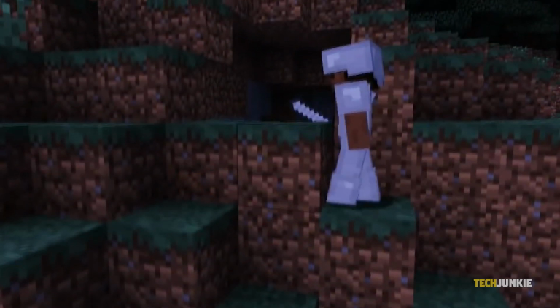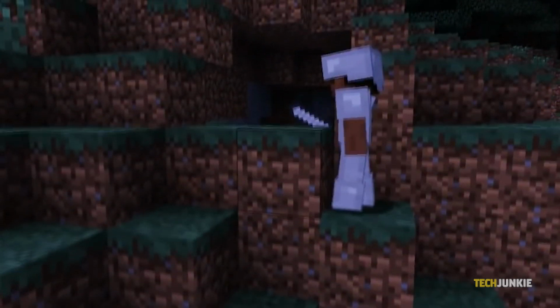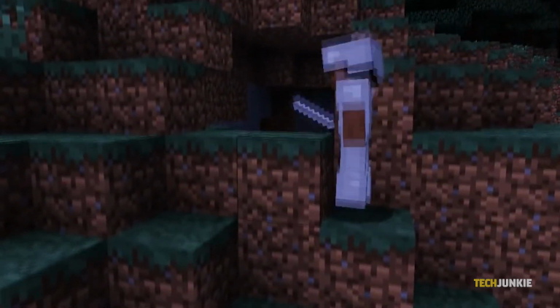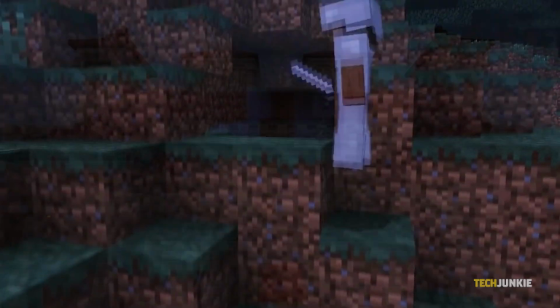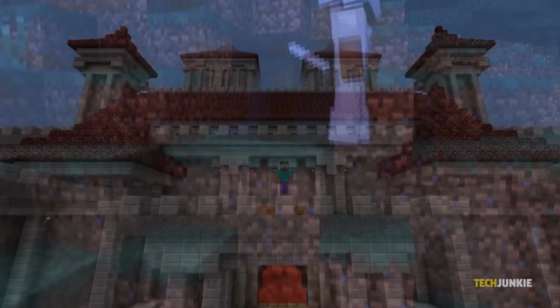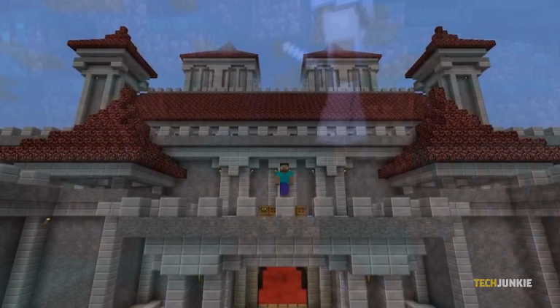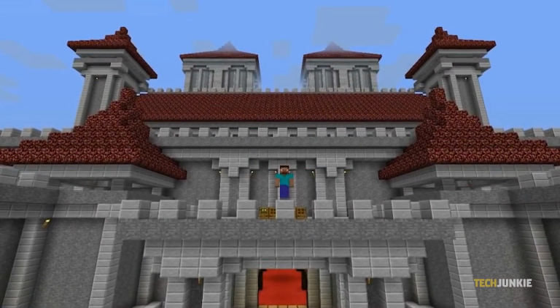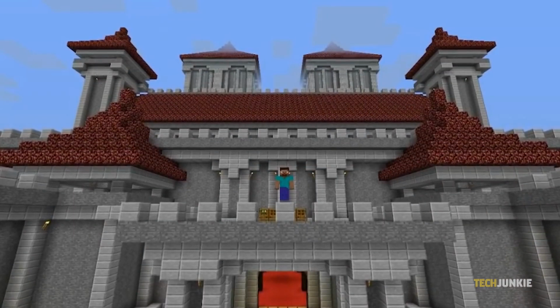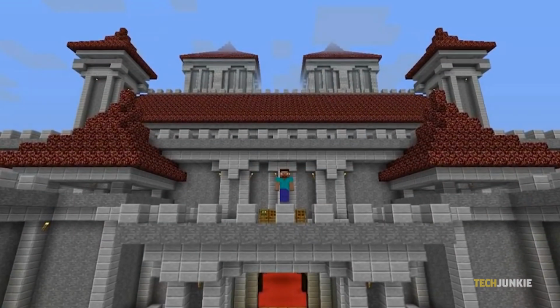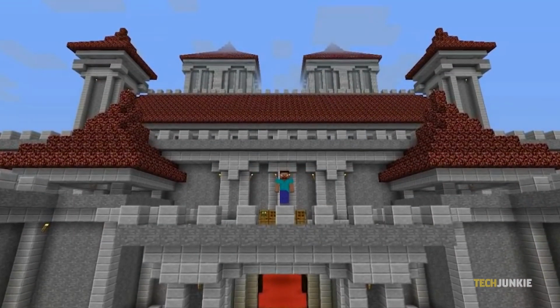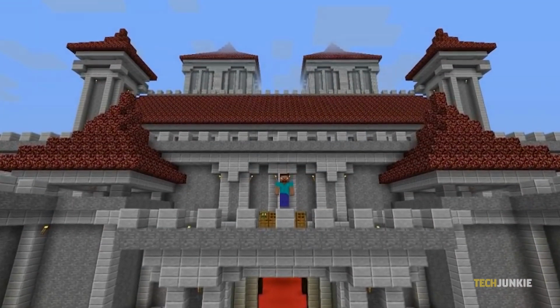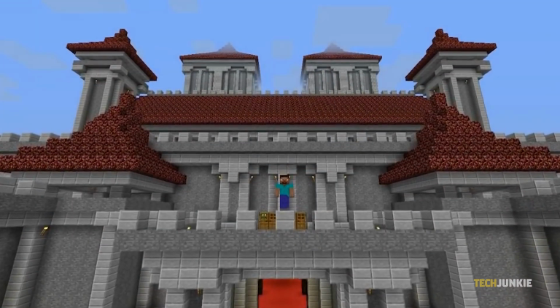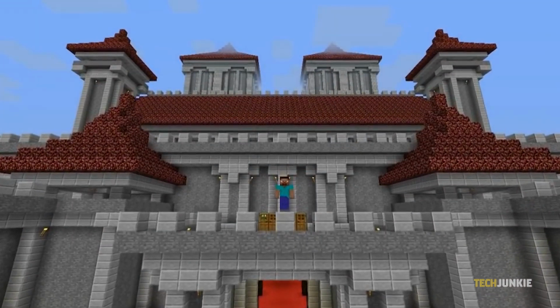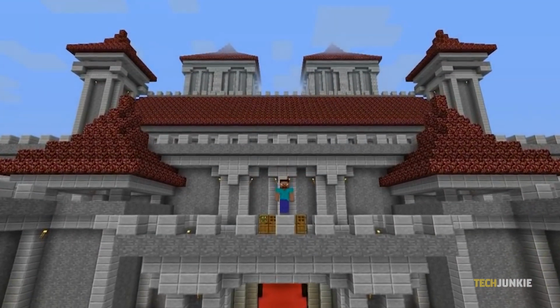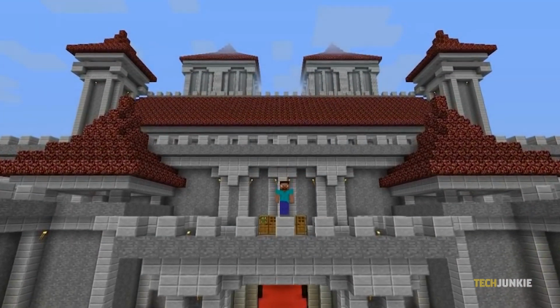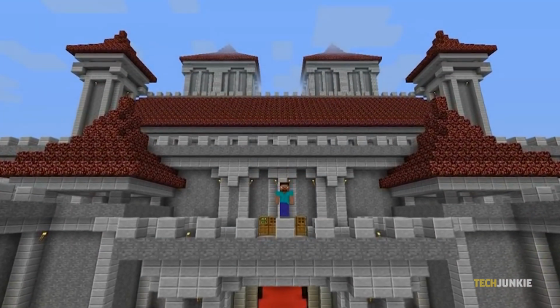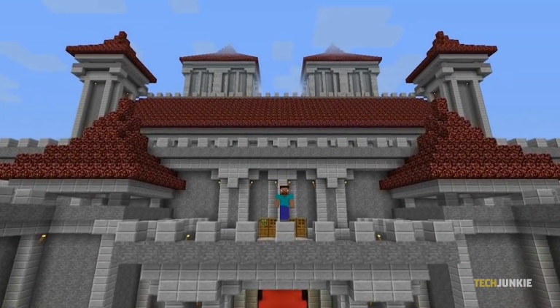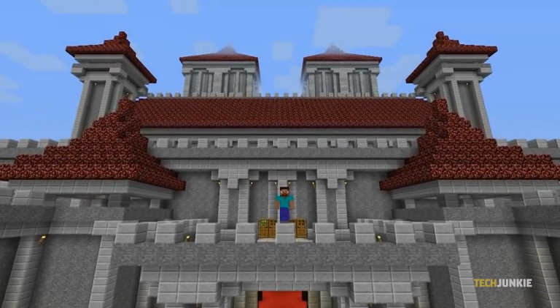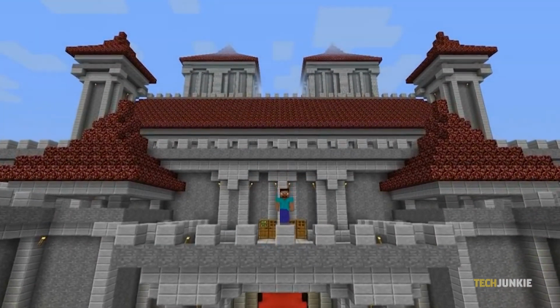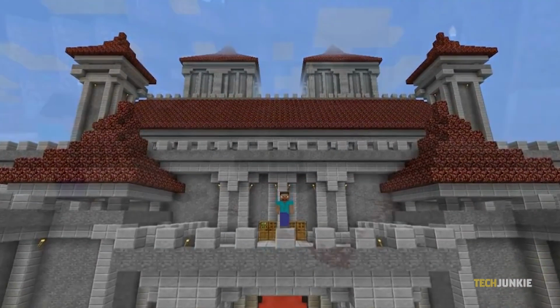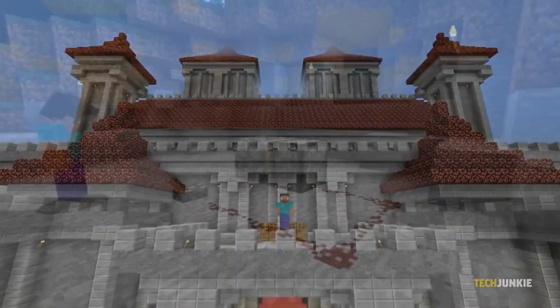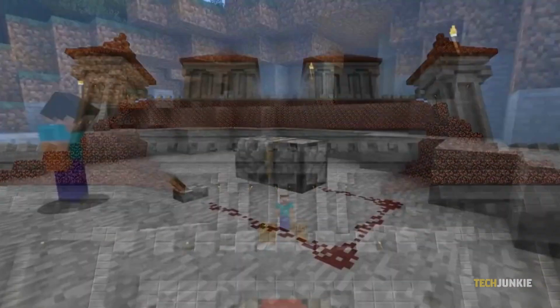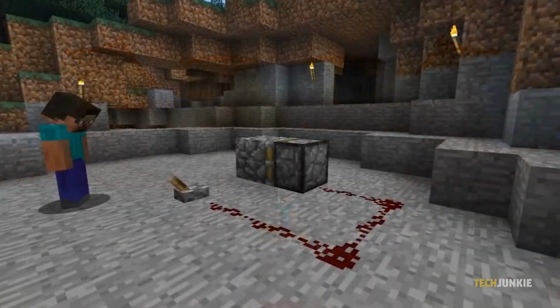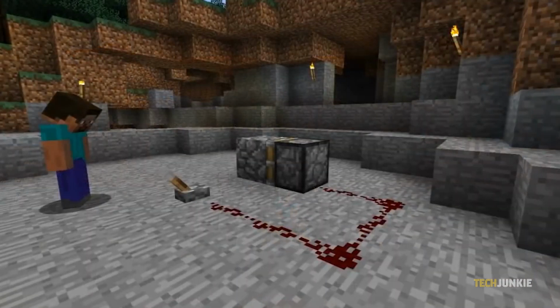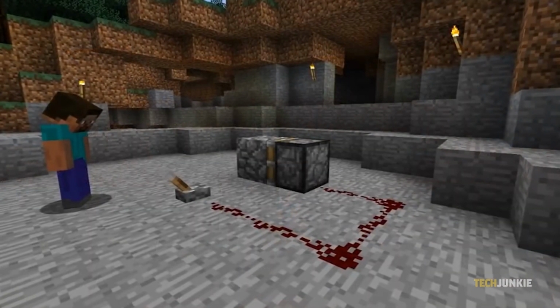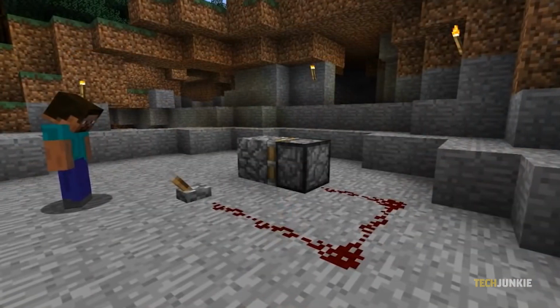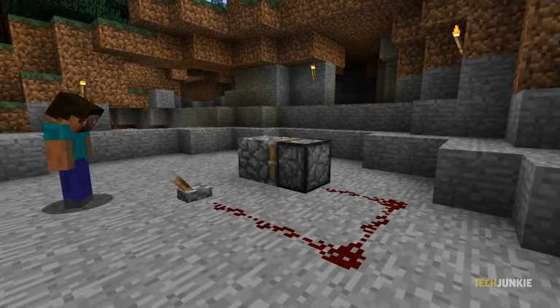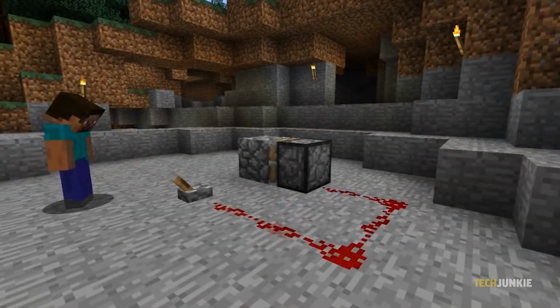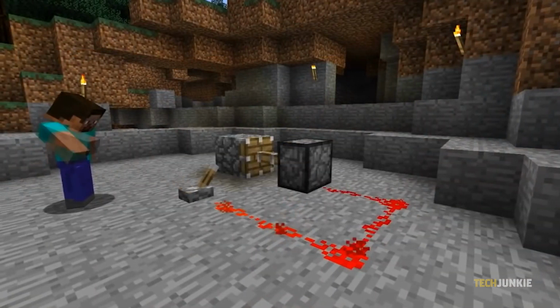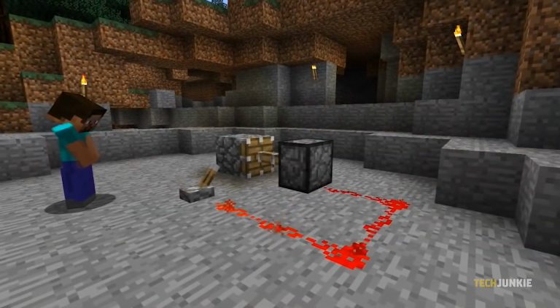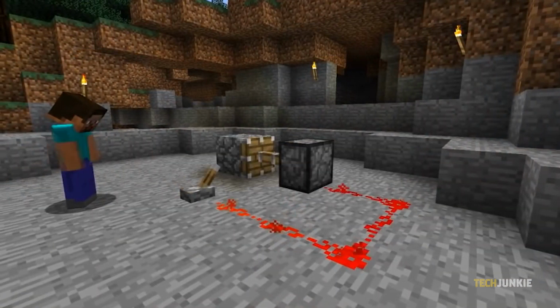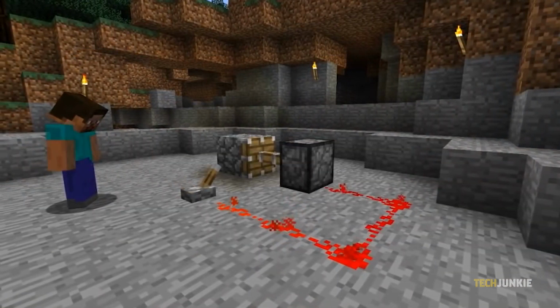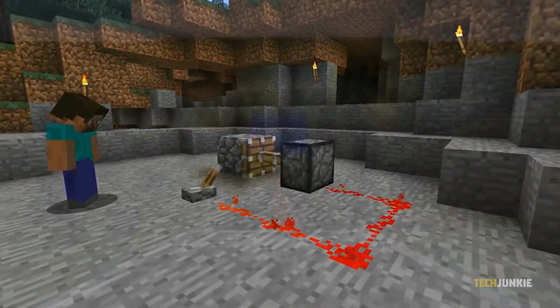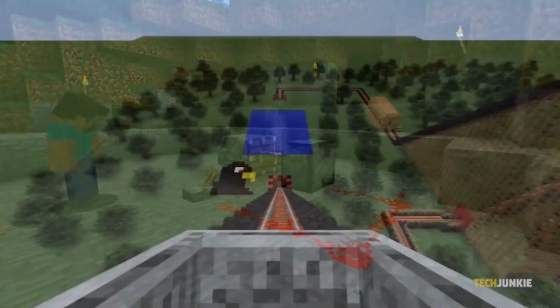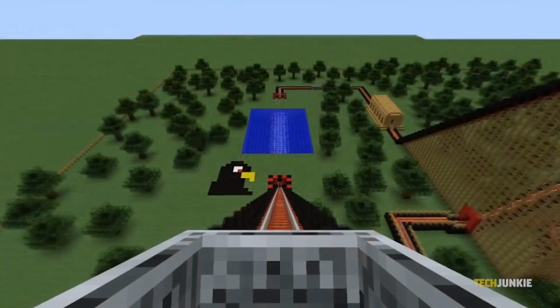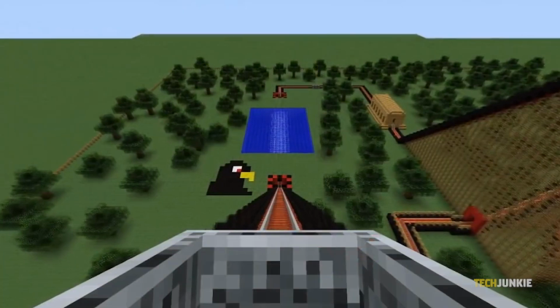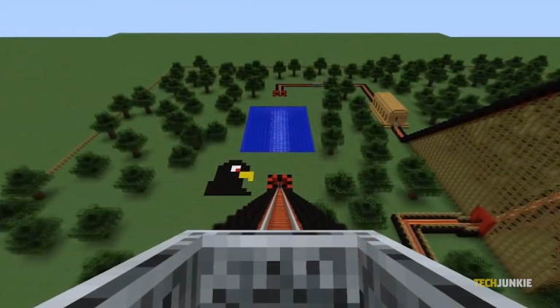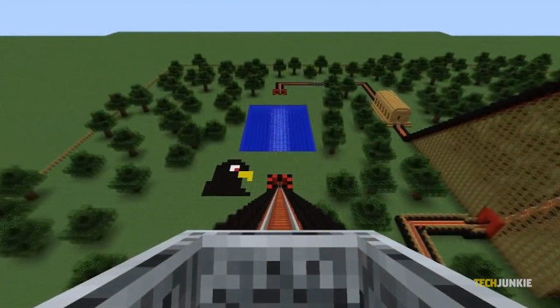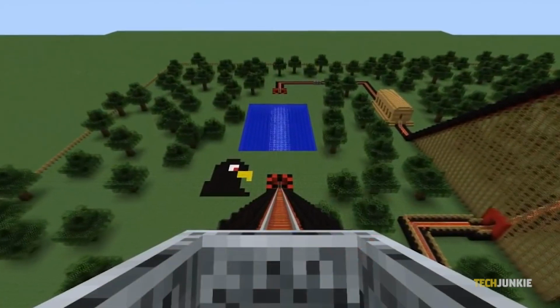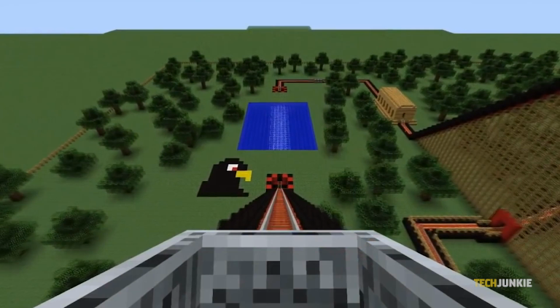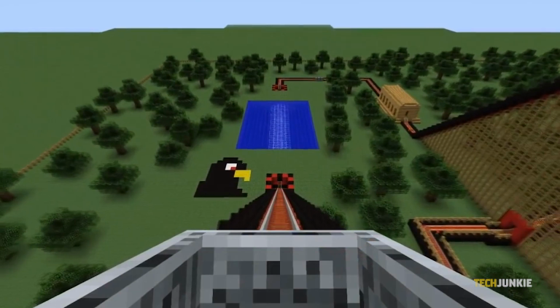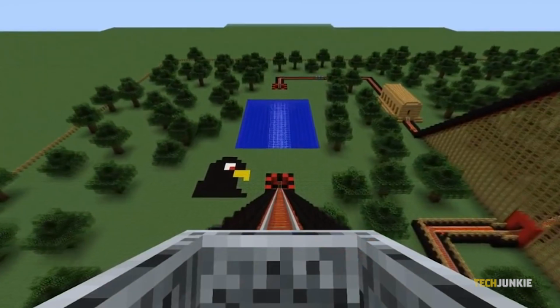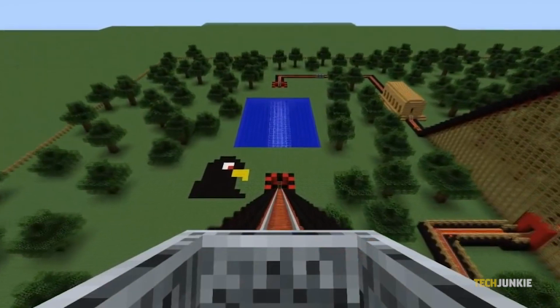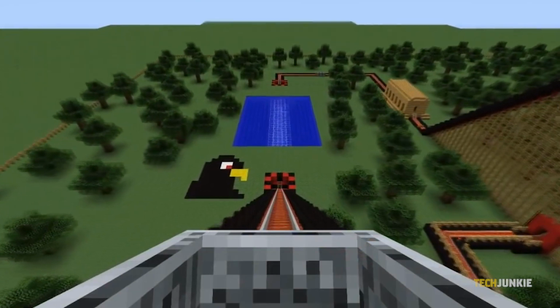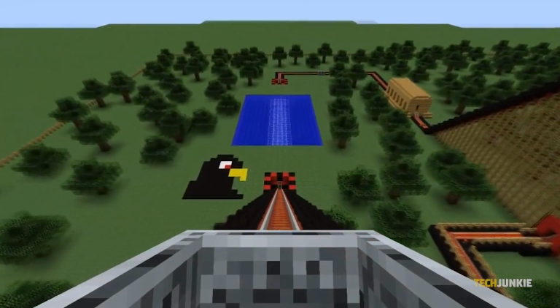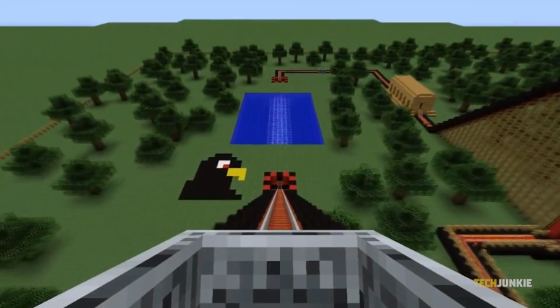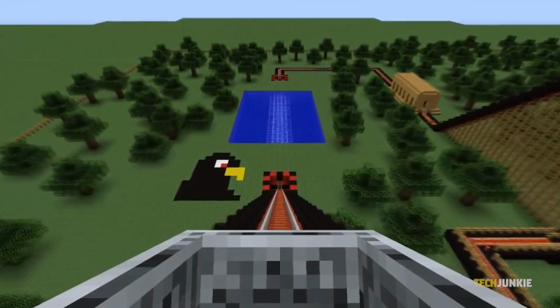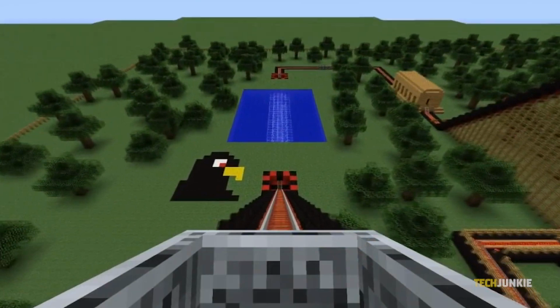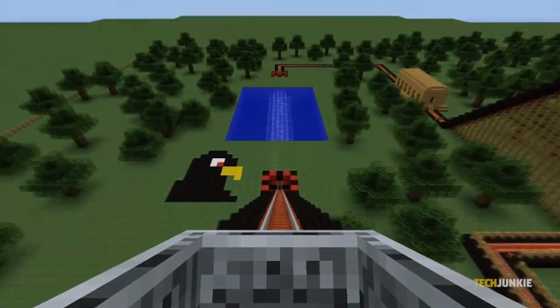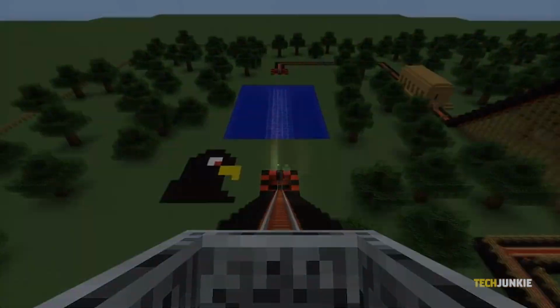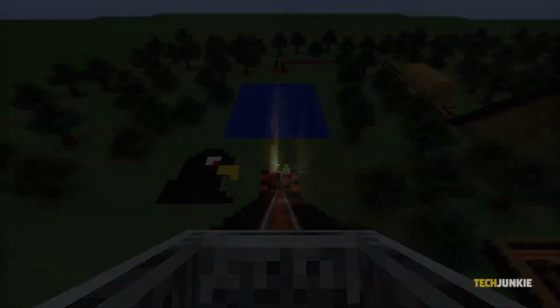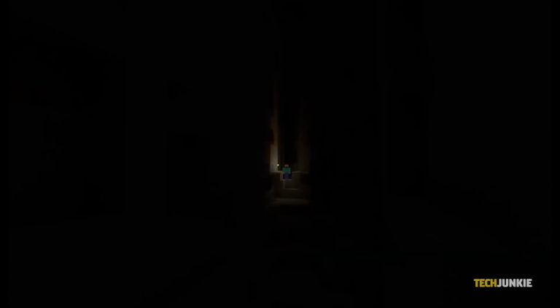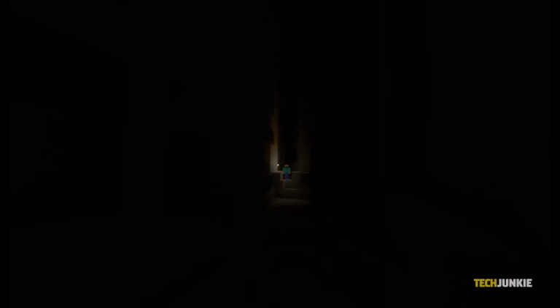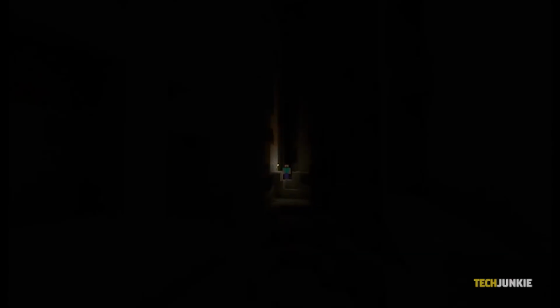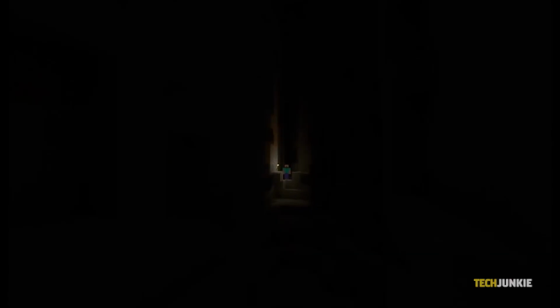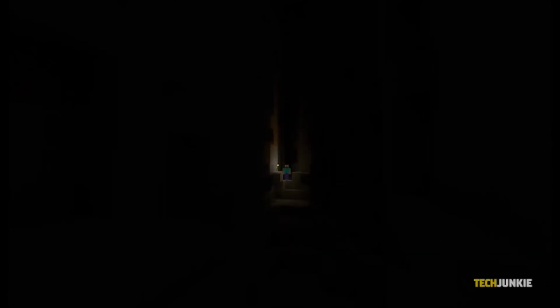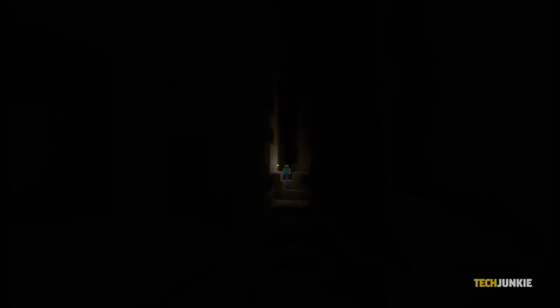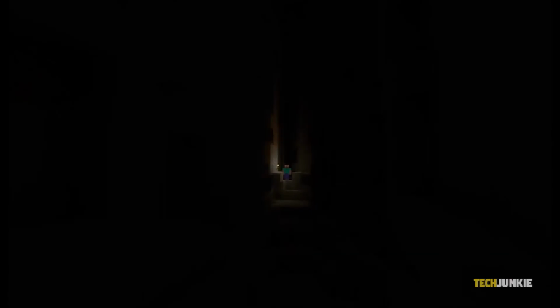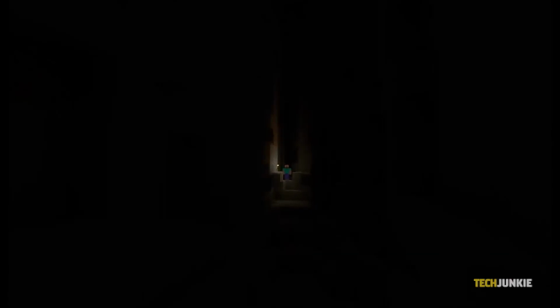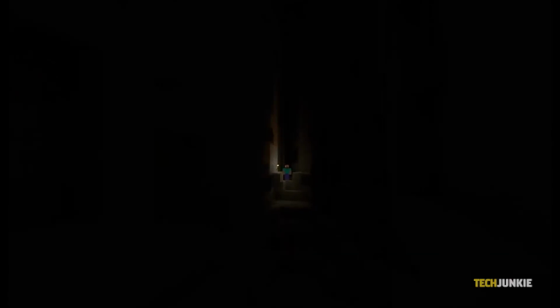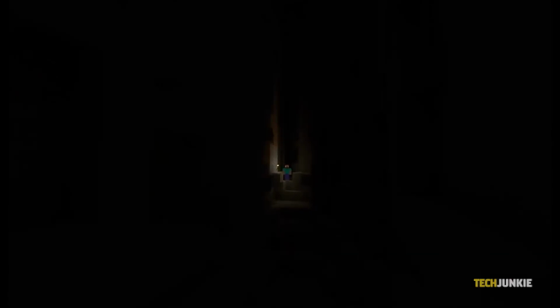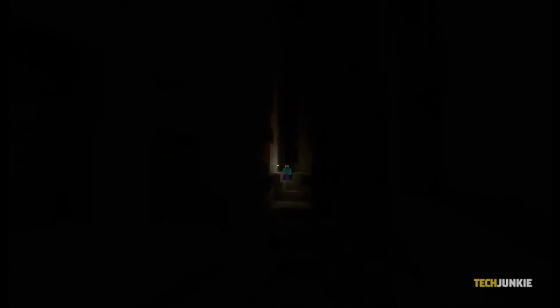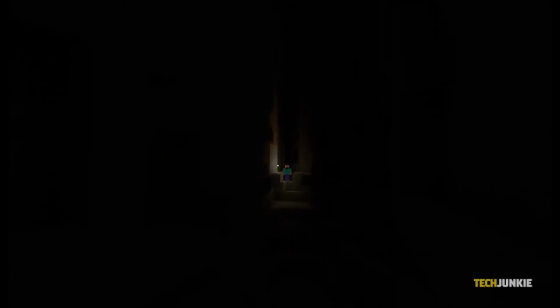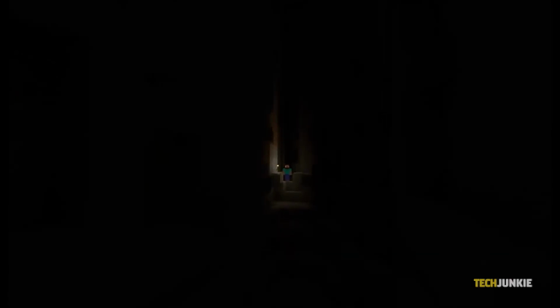The final thing to consider is how to conceal the entrance to your base. This can be done with clever camouflaging or secret doors.